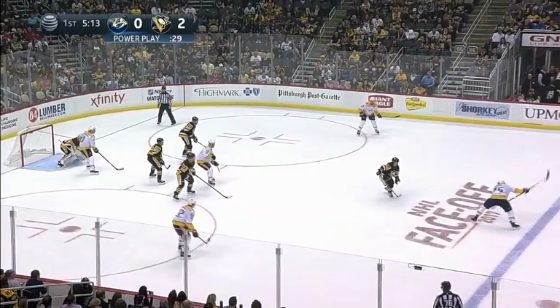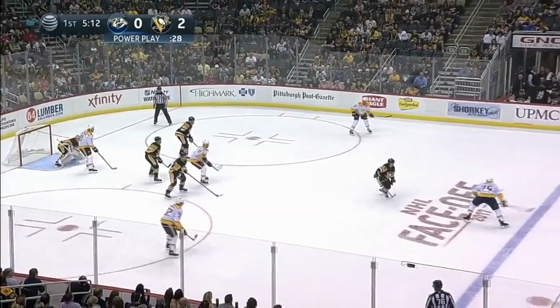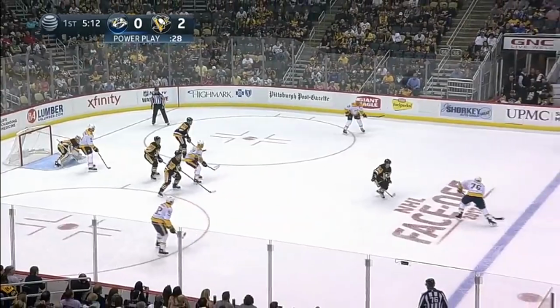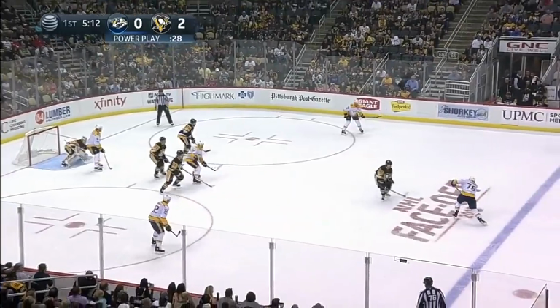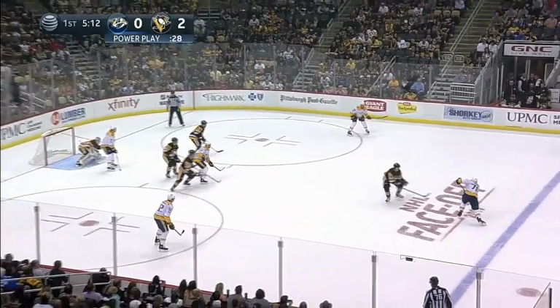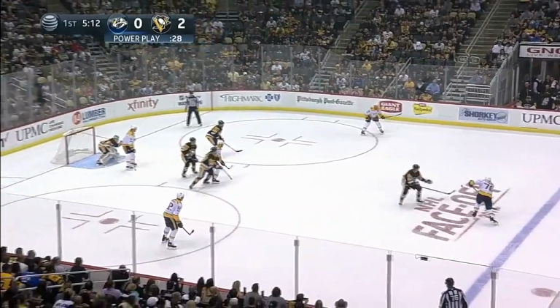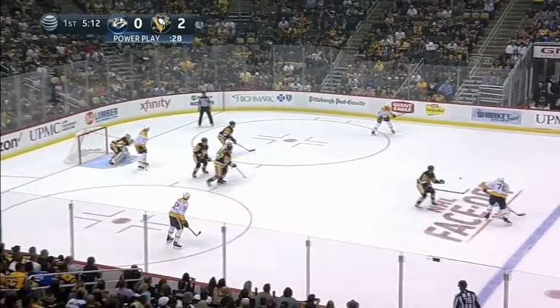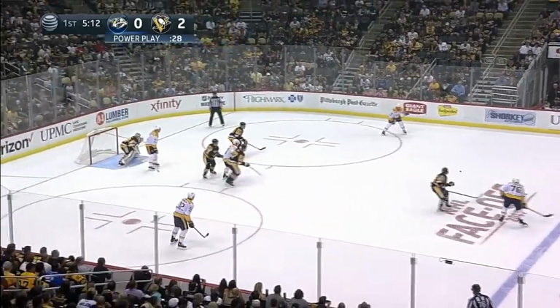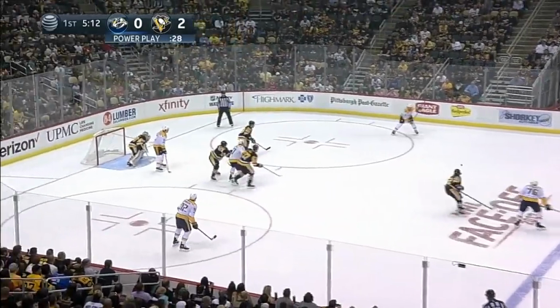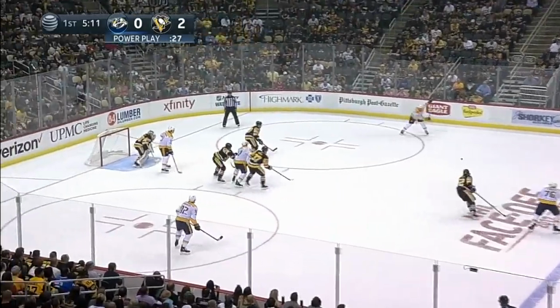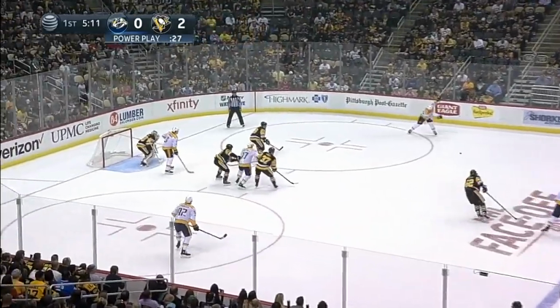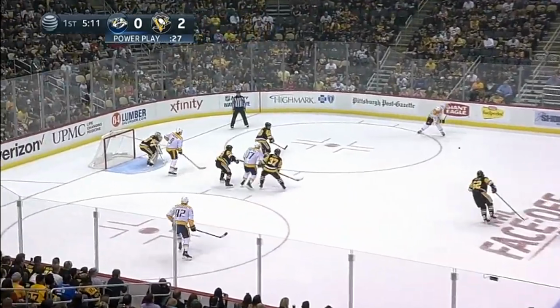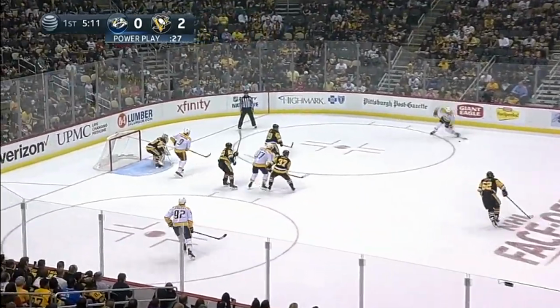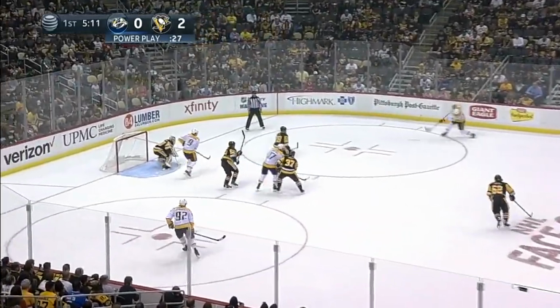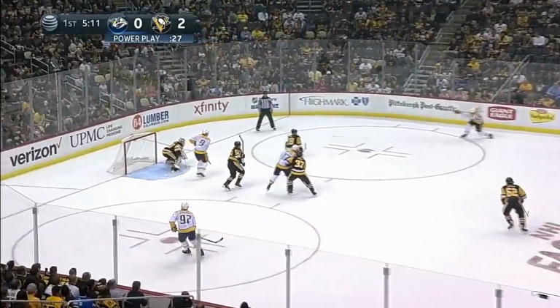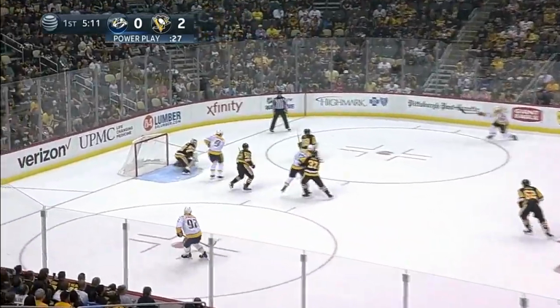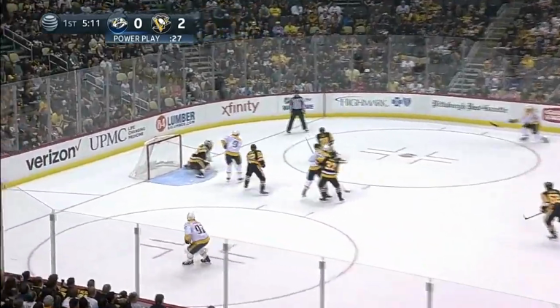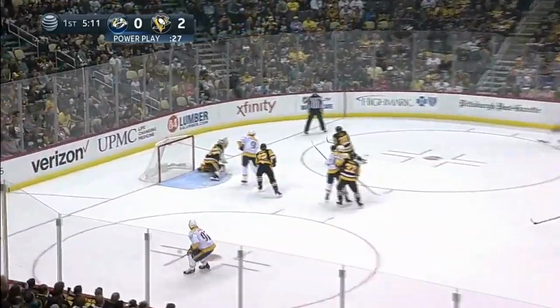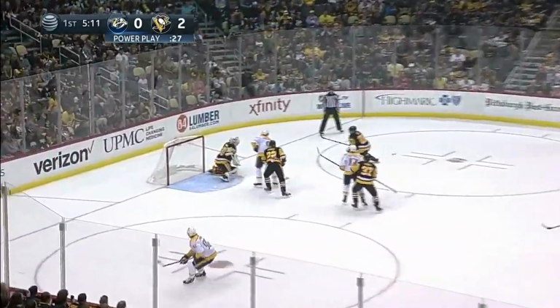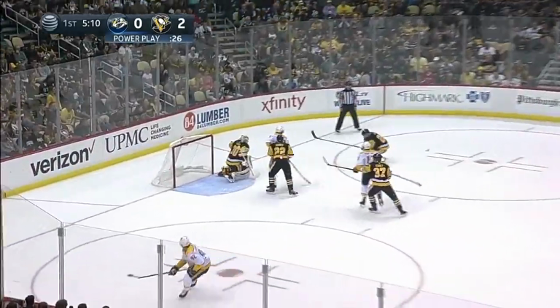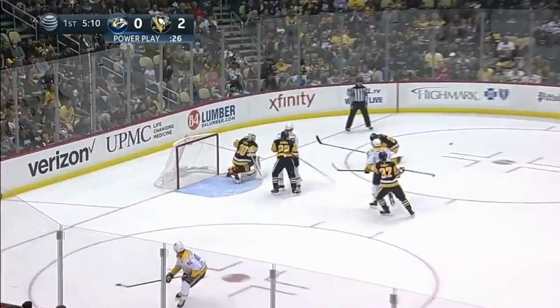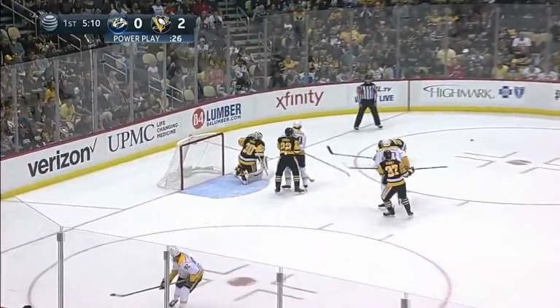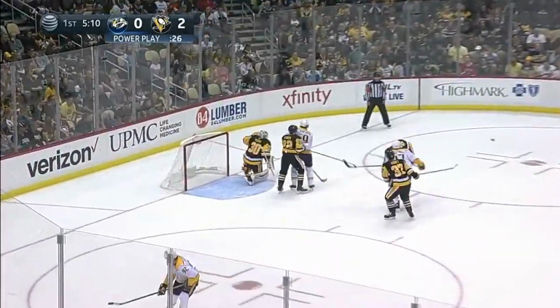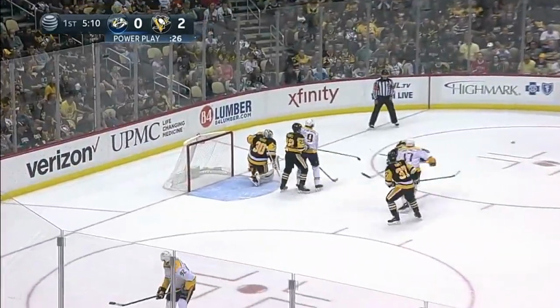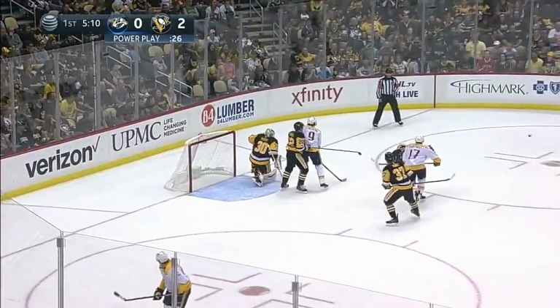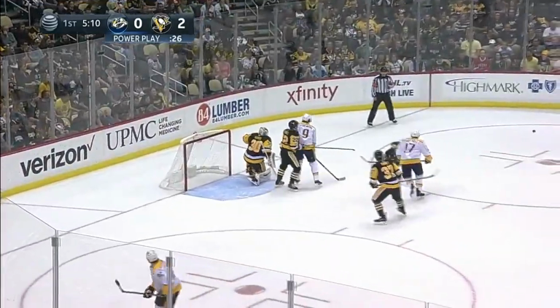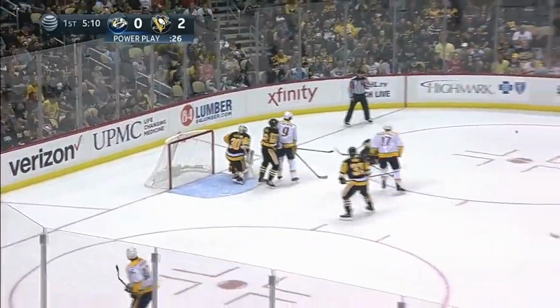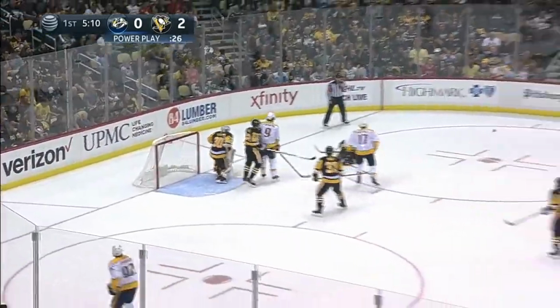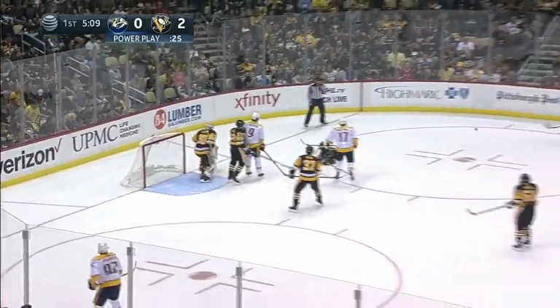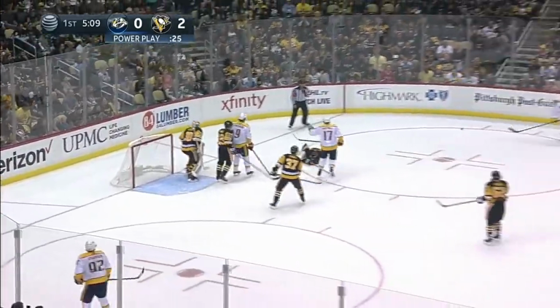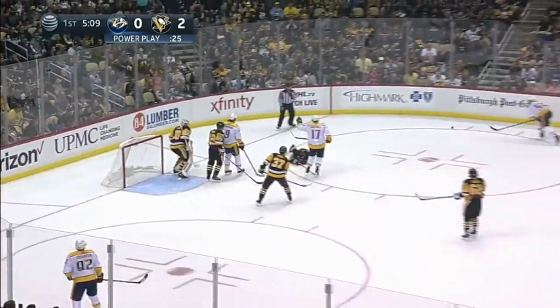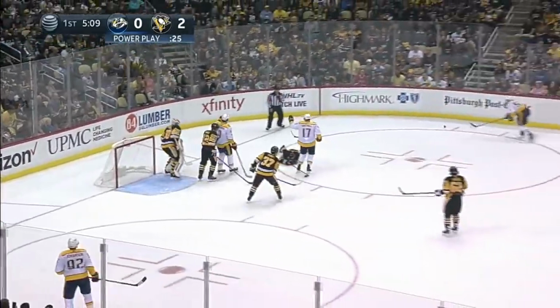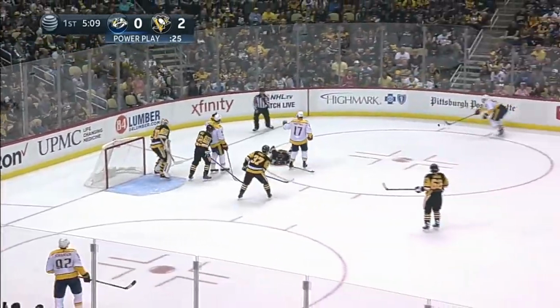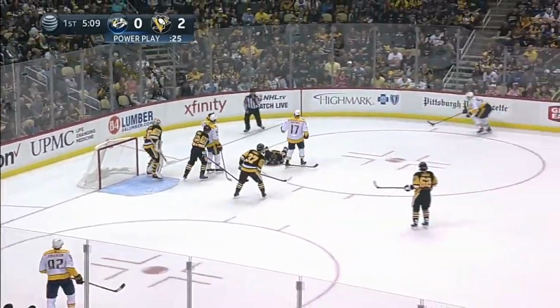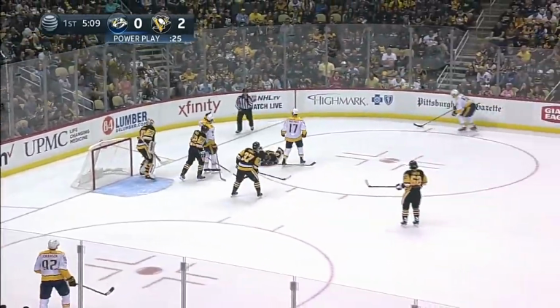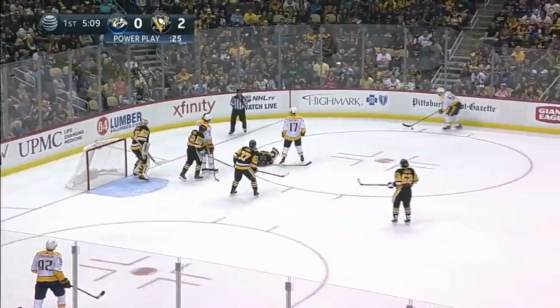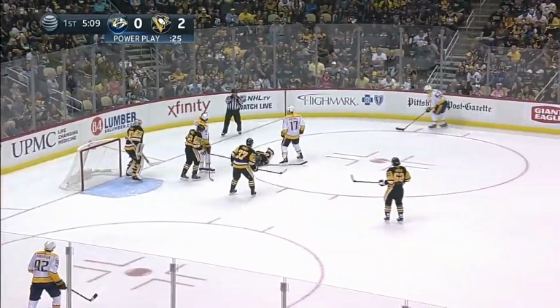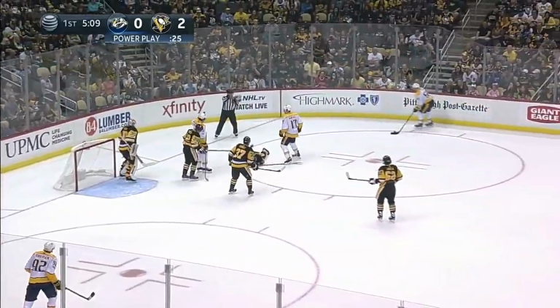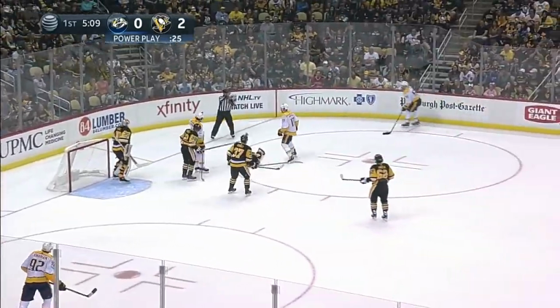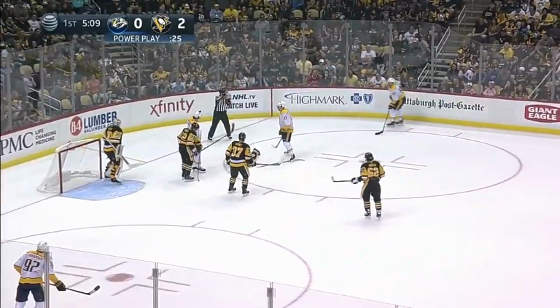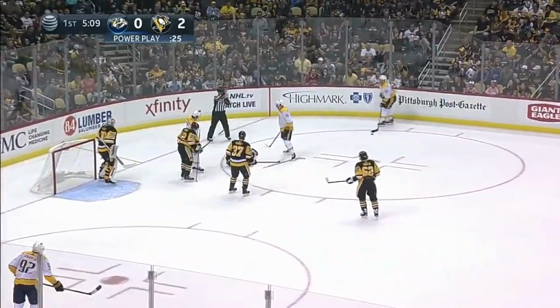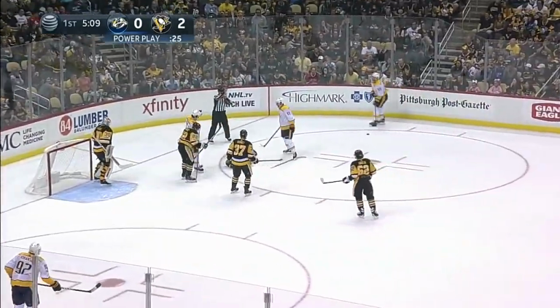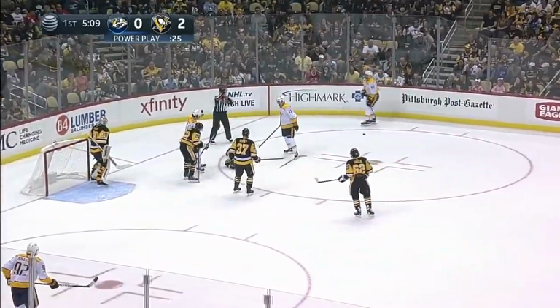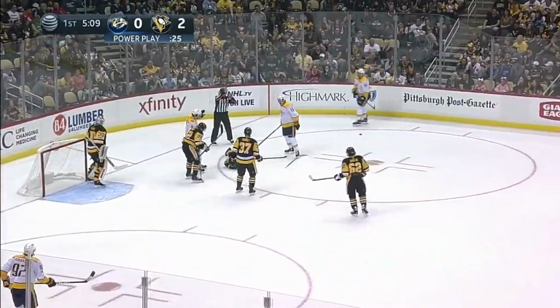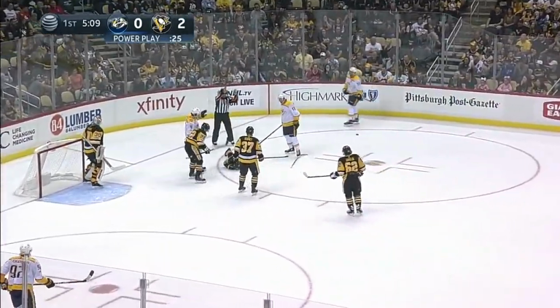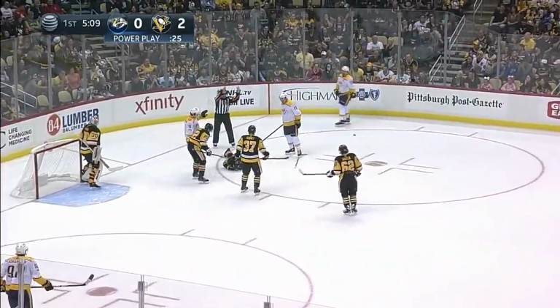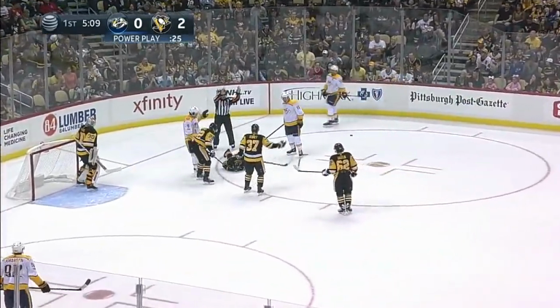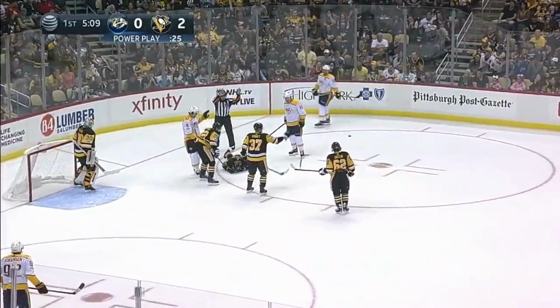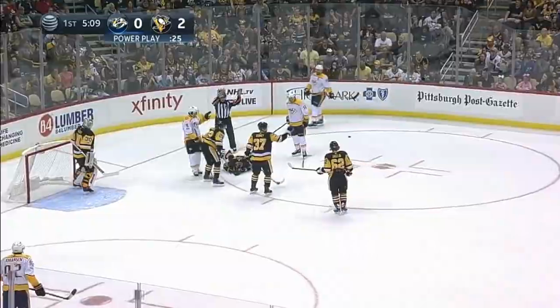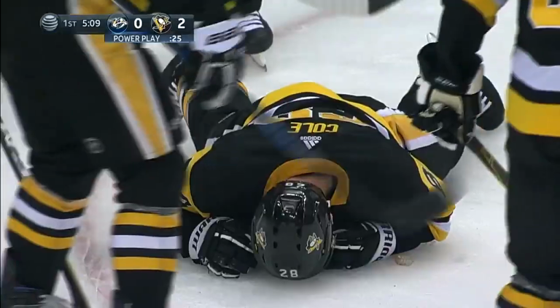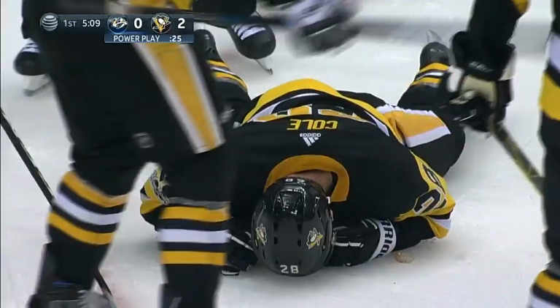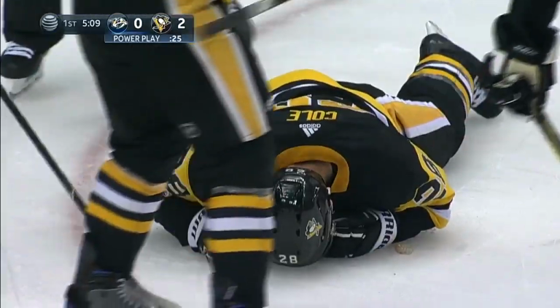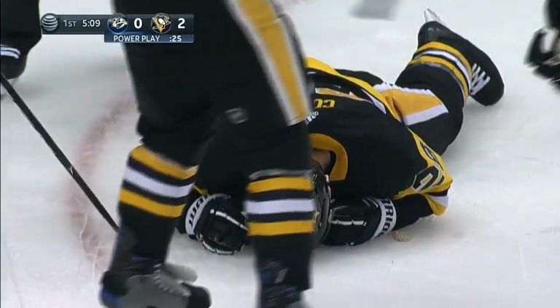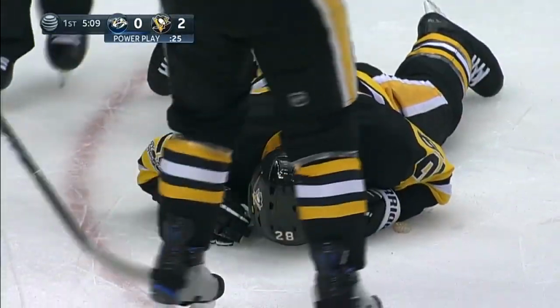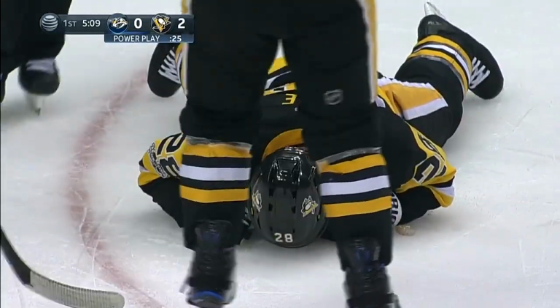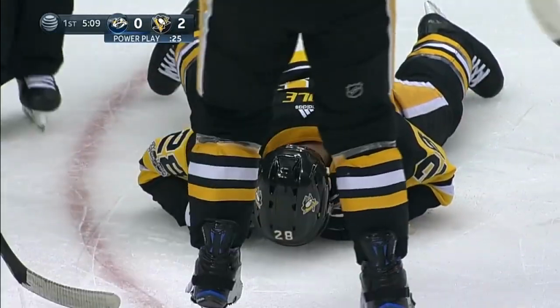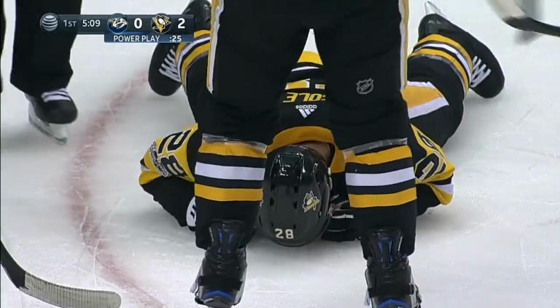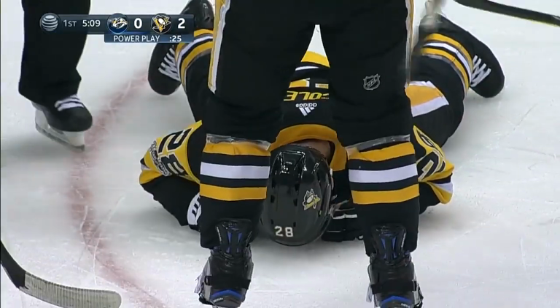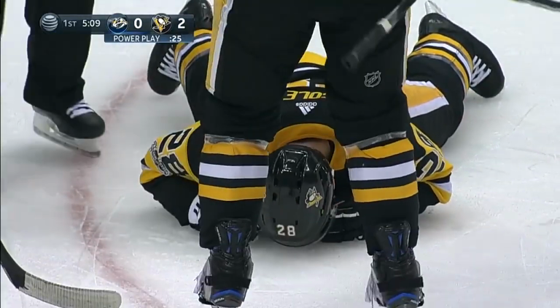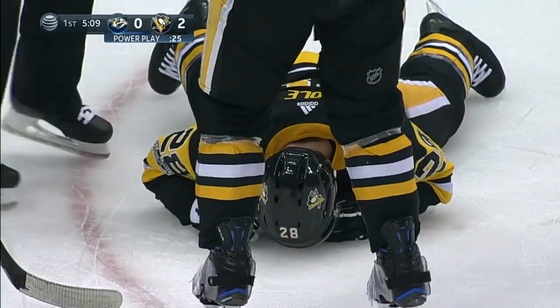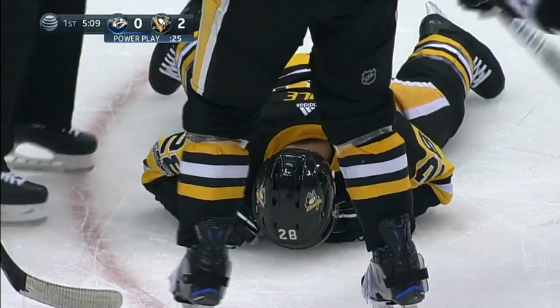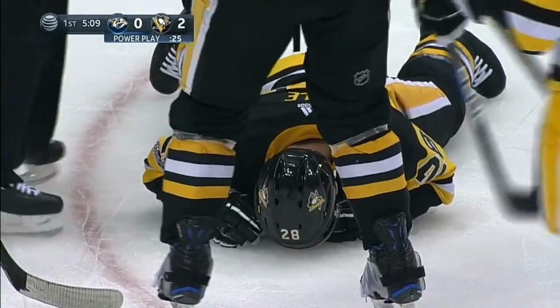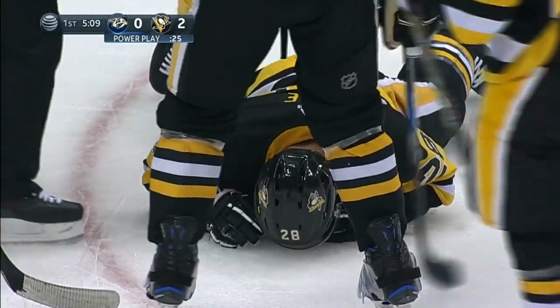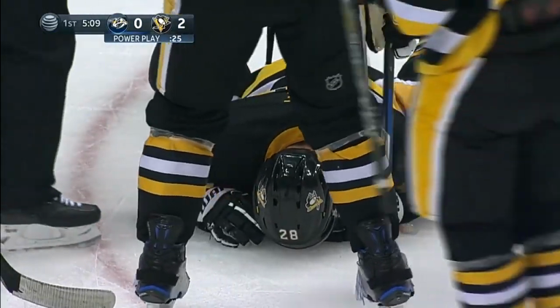P.K. Subban the fake, Yossi across, one-time drive was blocked painfully. It hit Cole up really high here. Ian Cole injured.